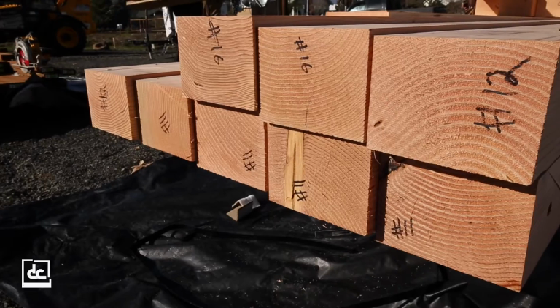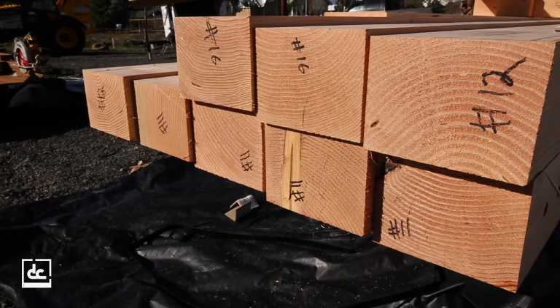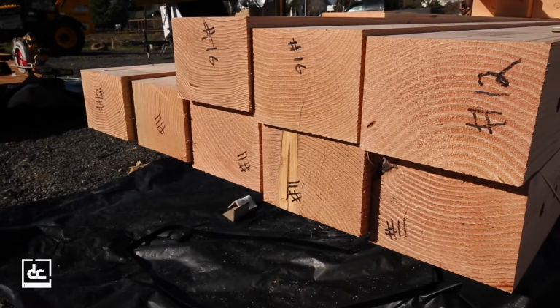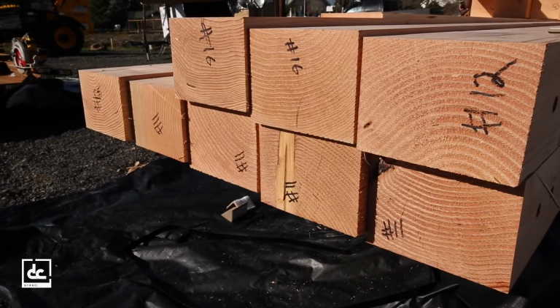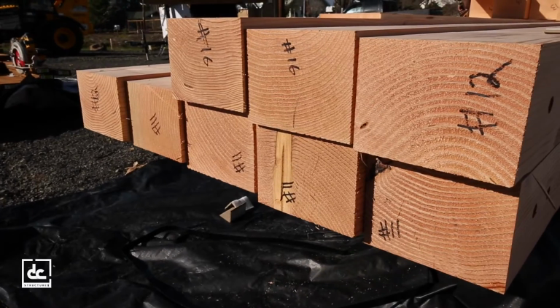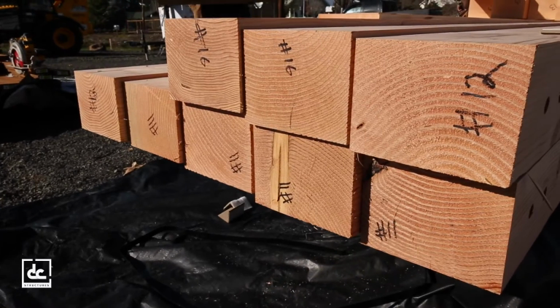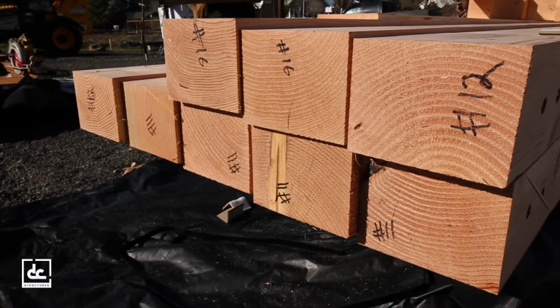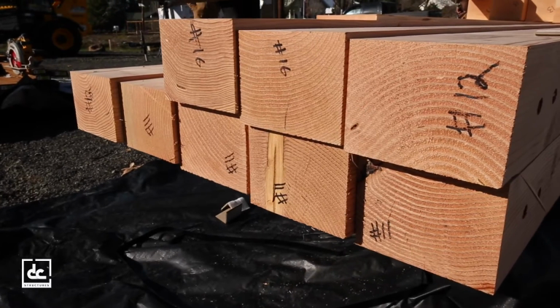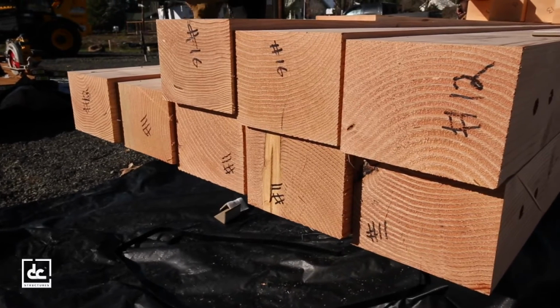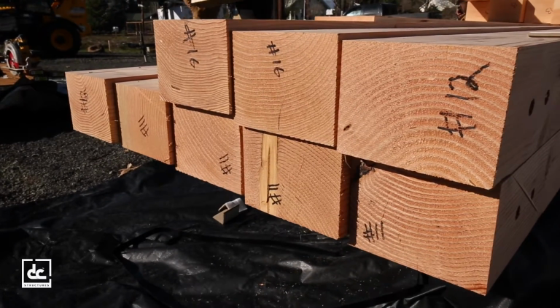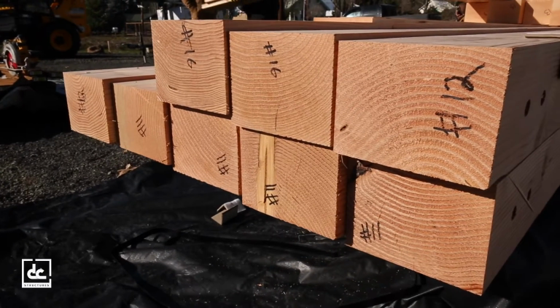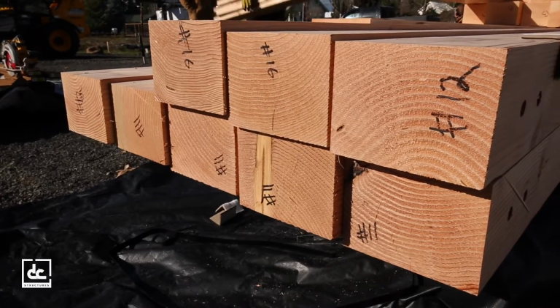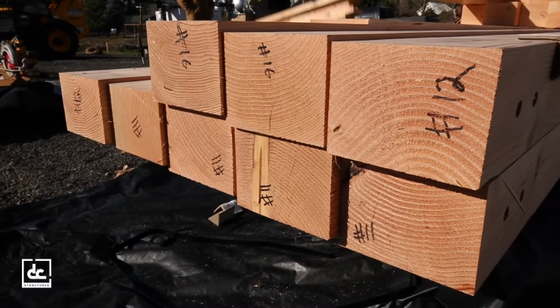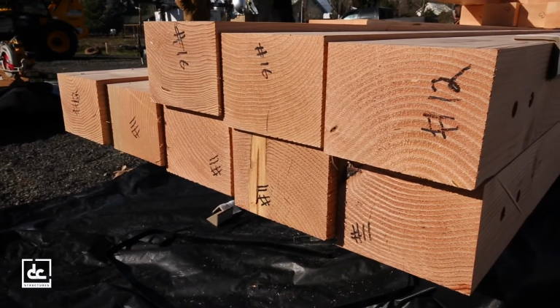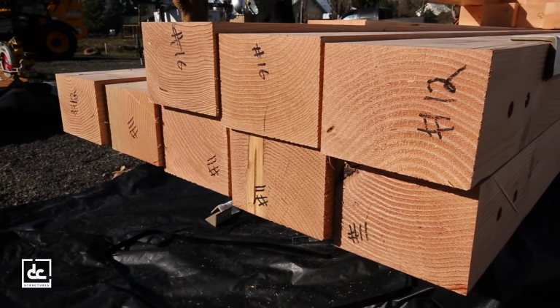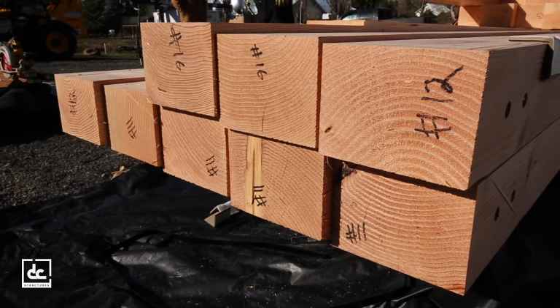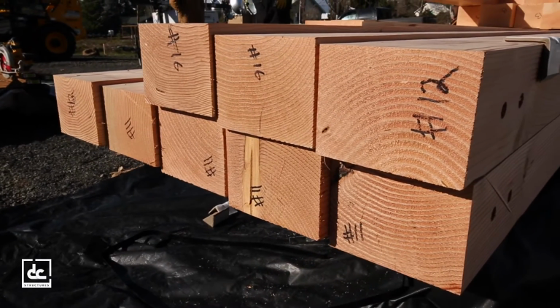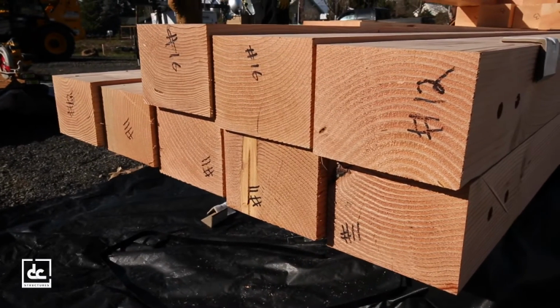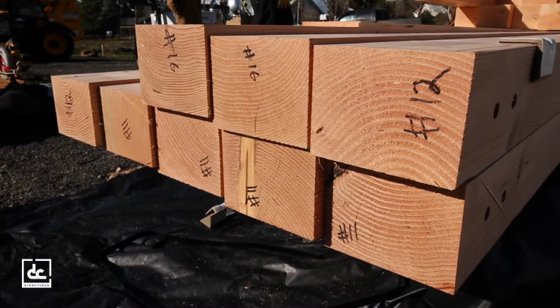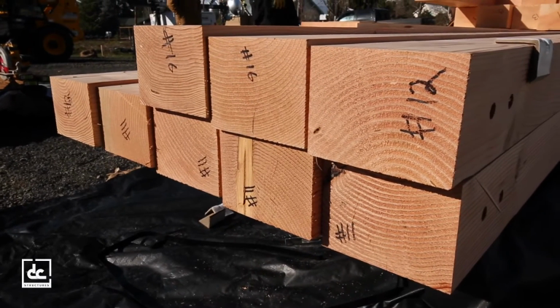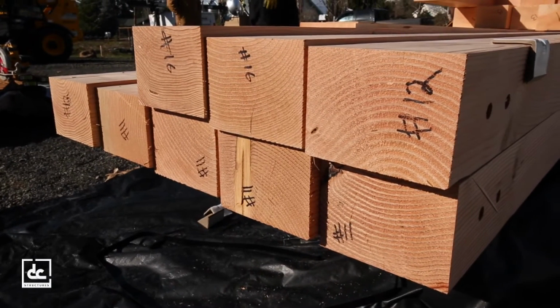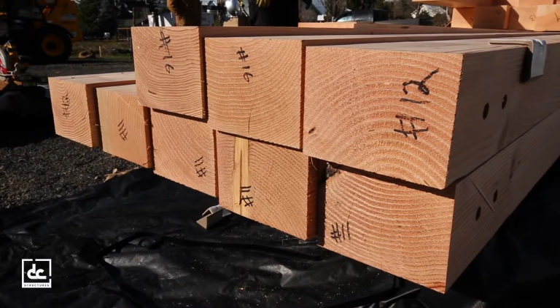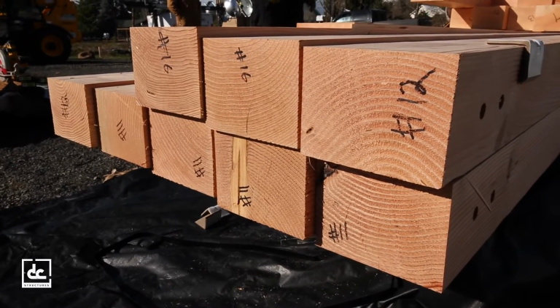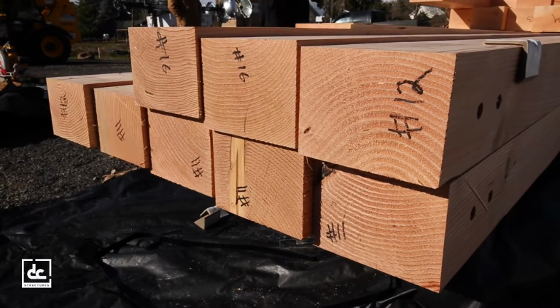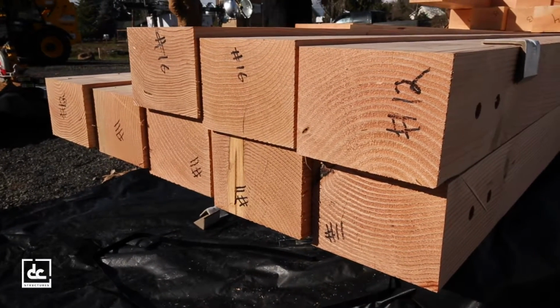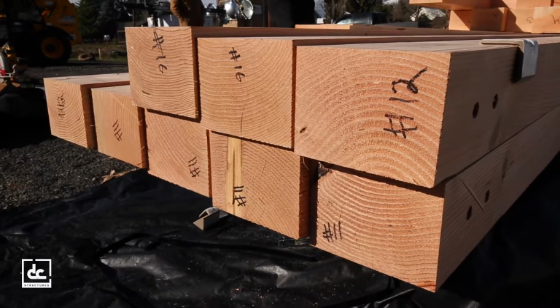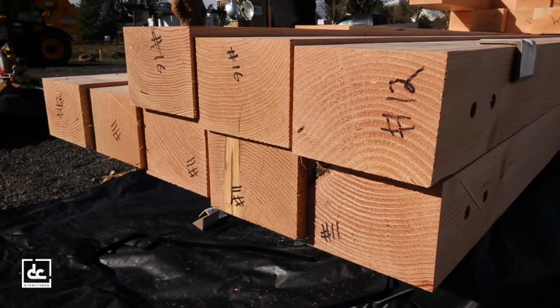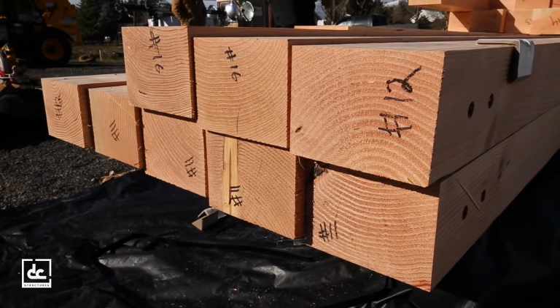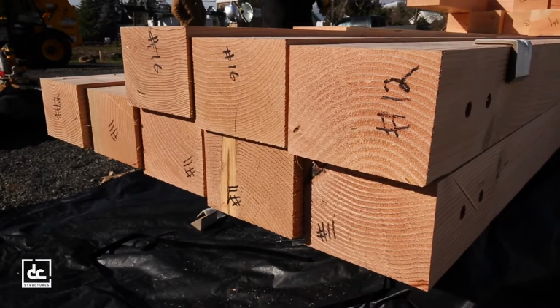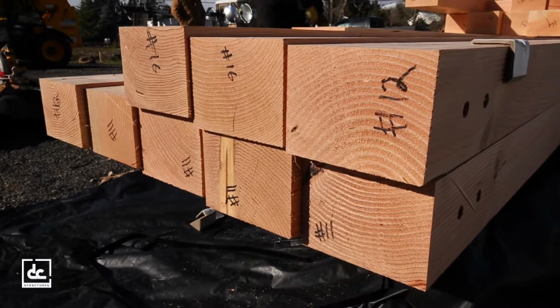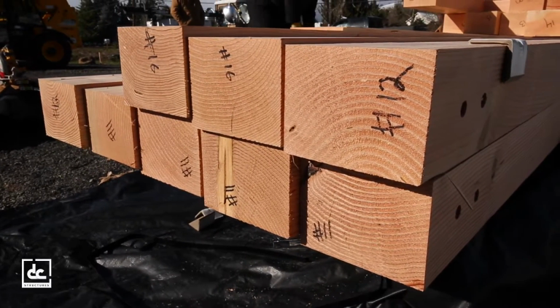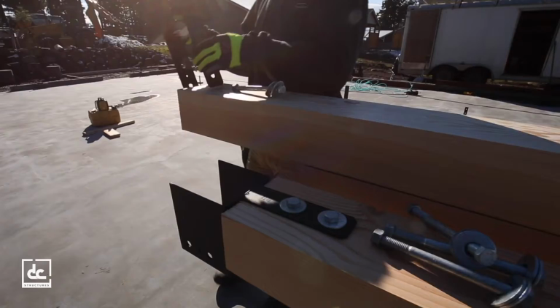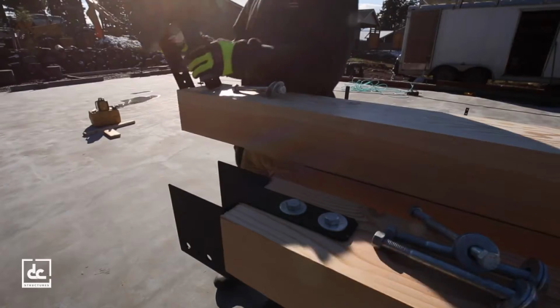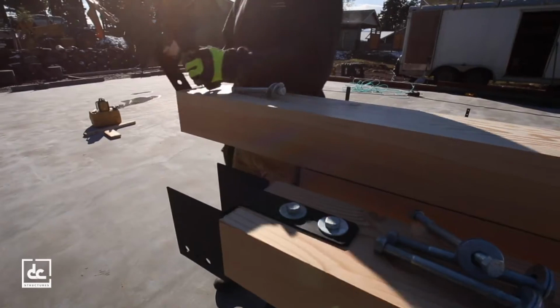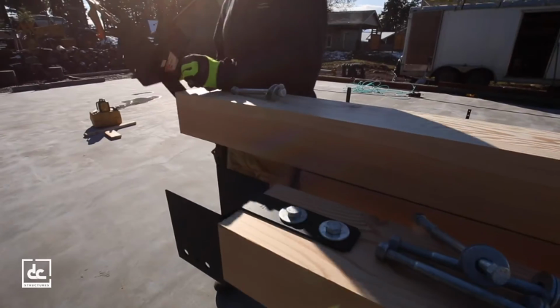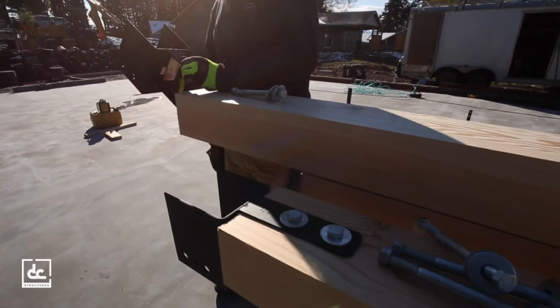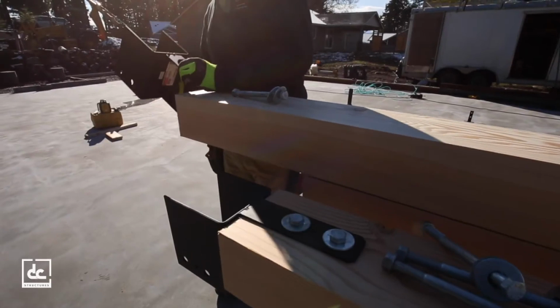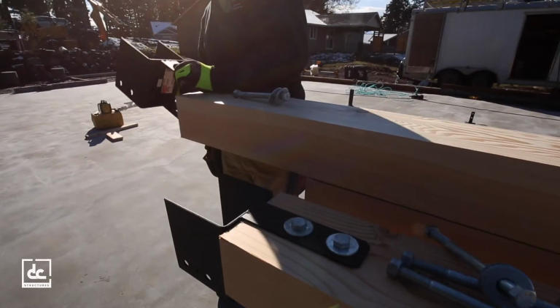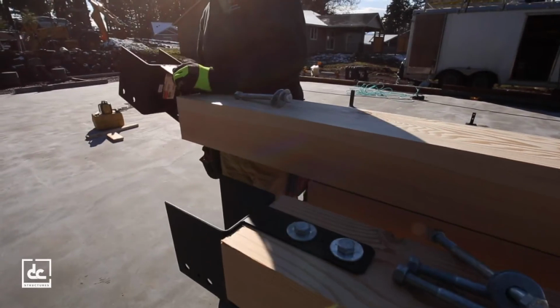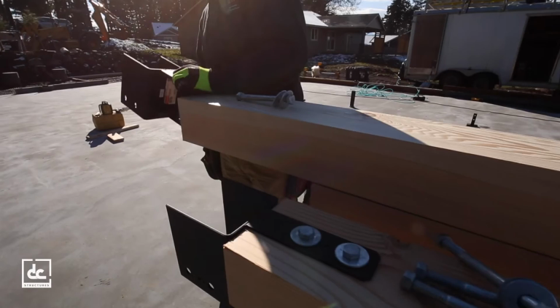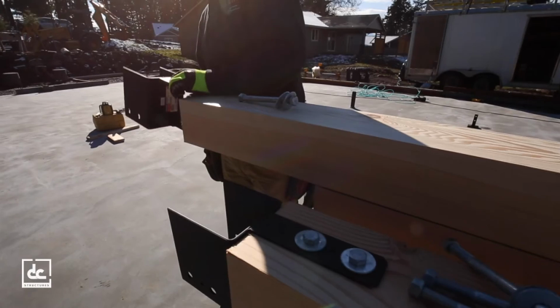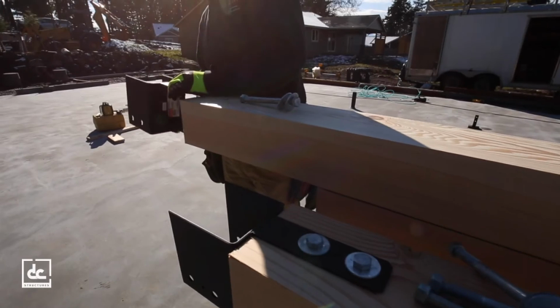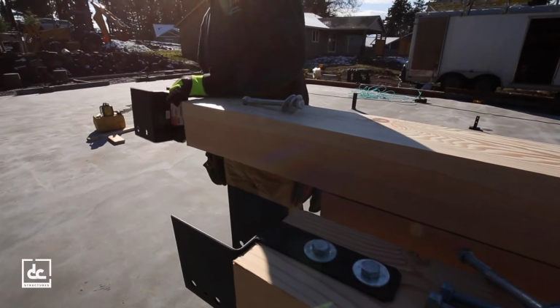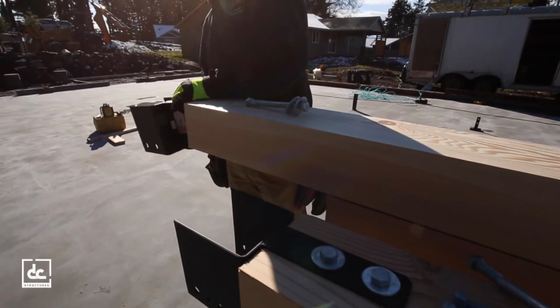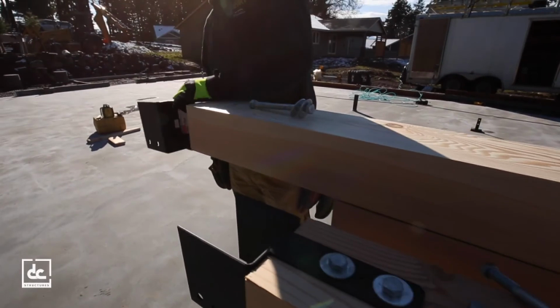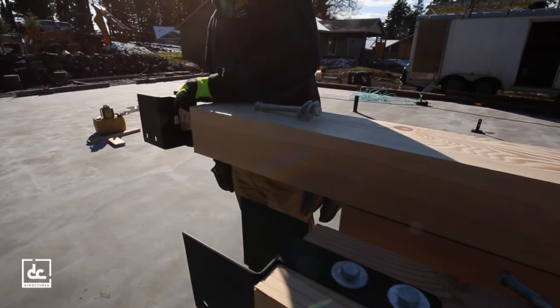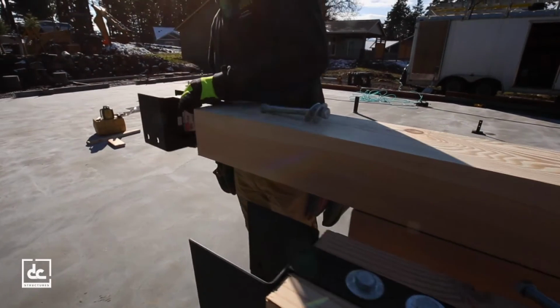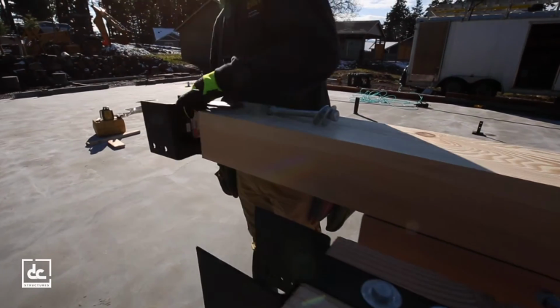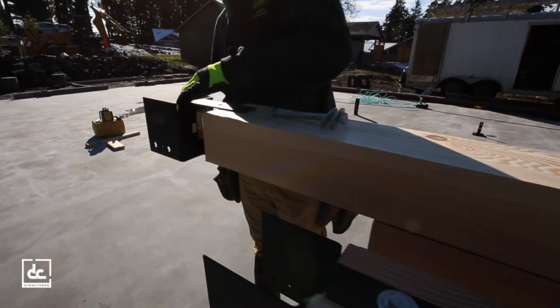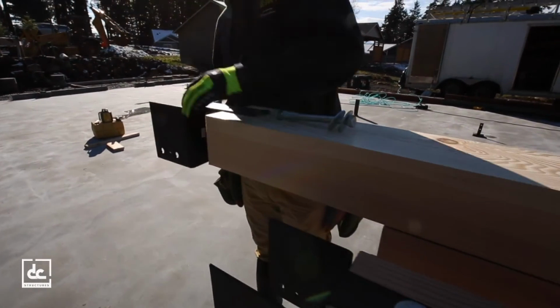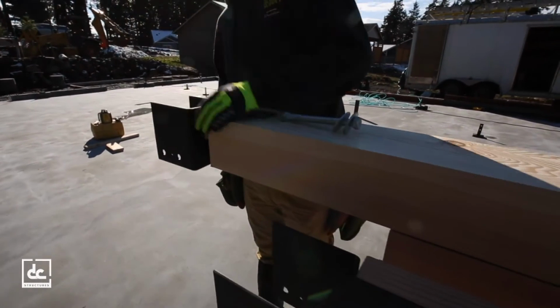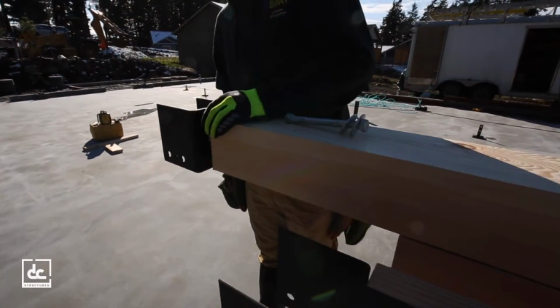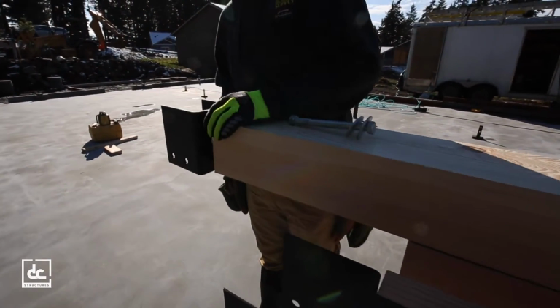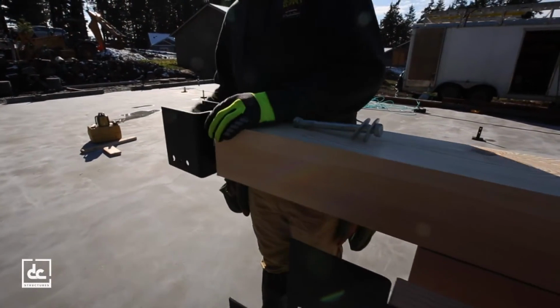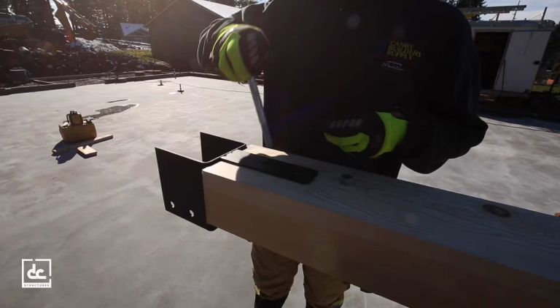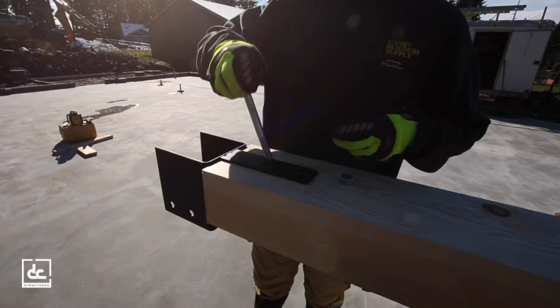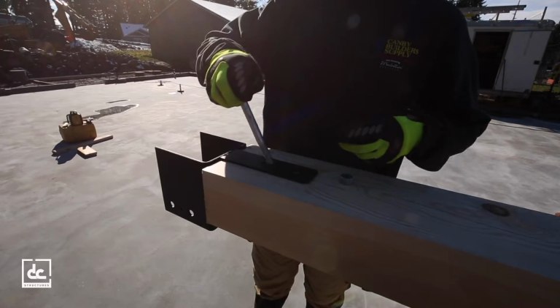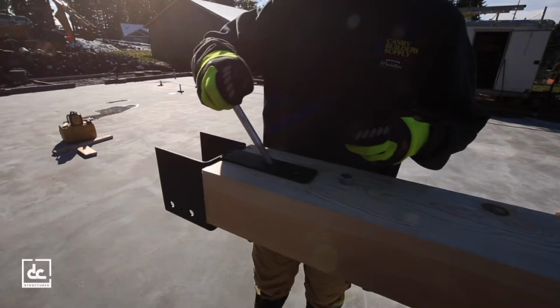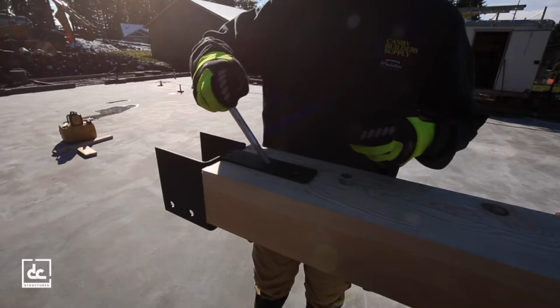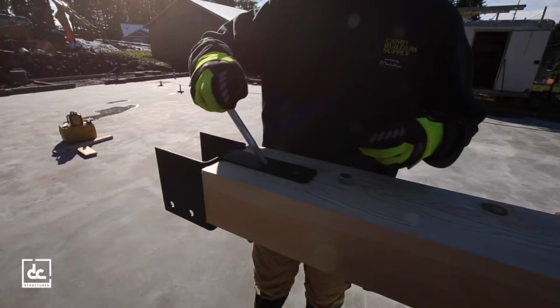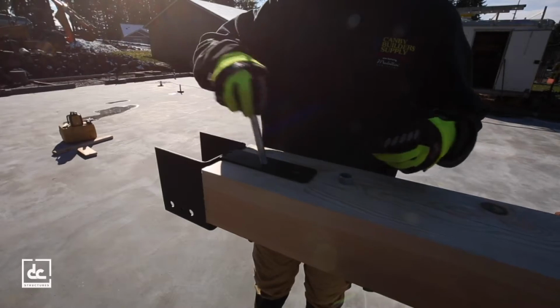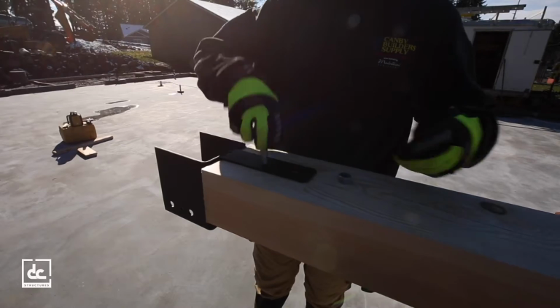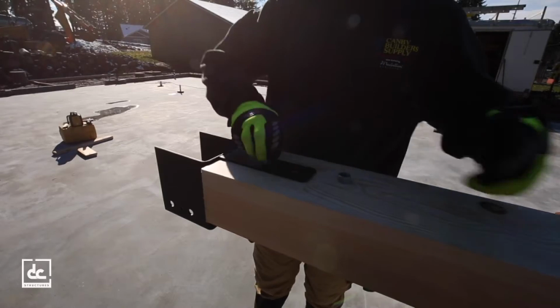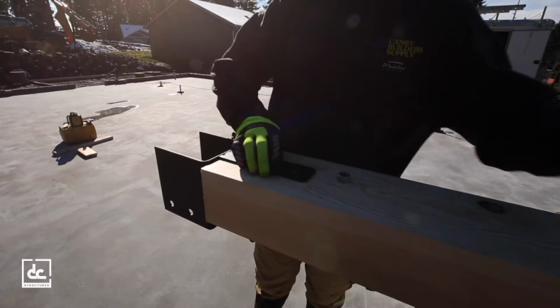With all posts drilled and cut to length, and custom-concealed powder-coated hardware included, any skilled crew can install the timber frame with ease.